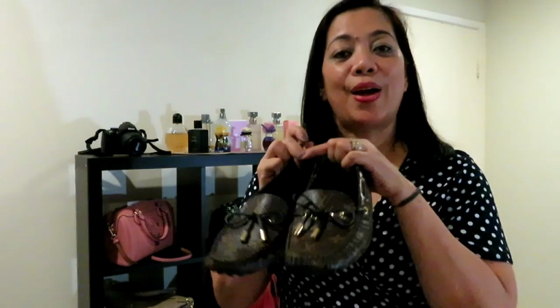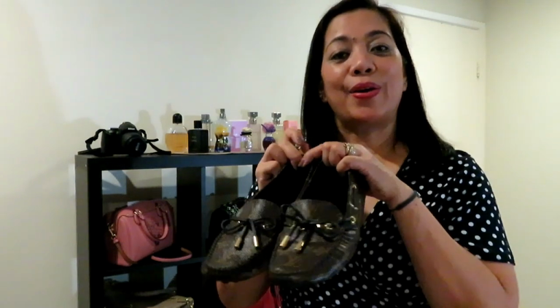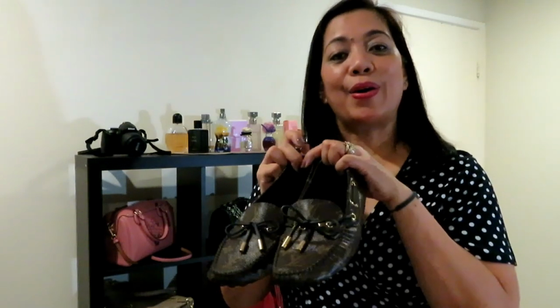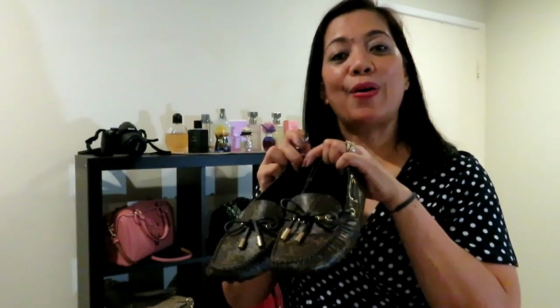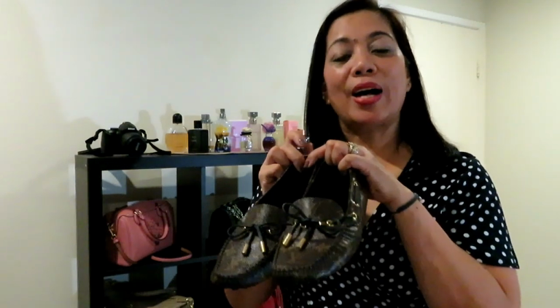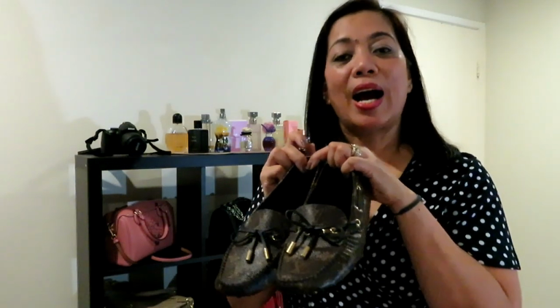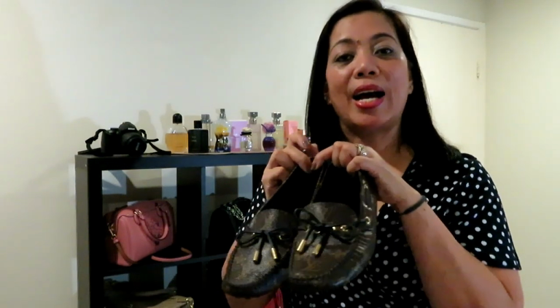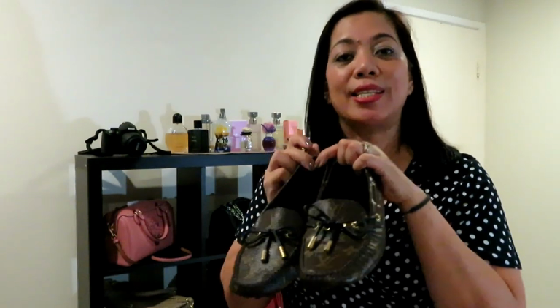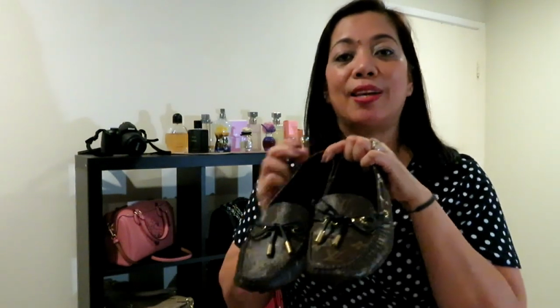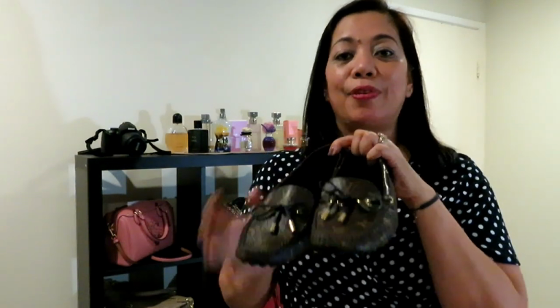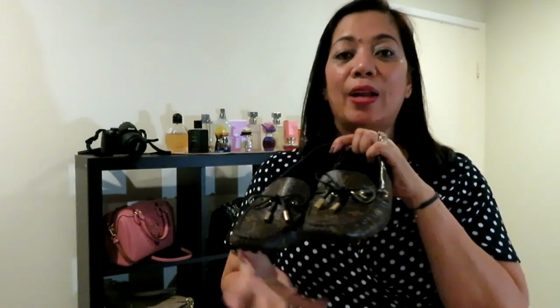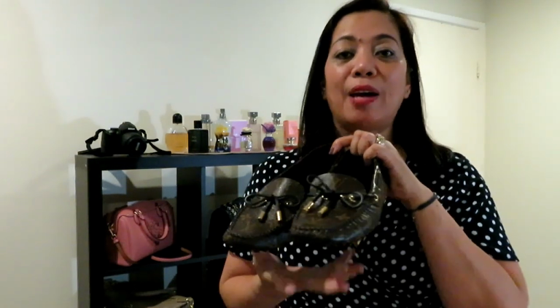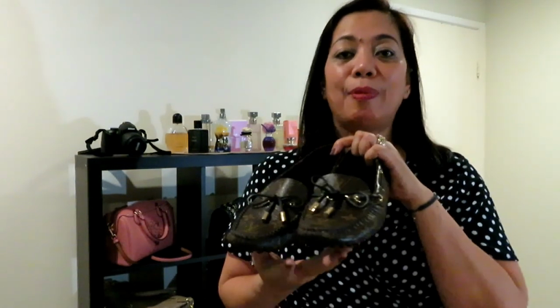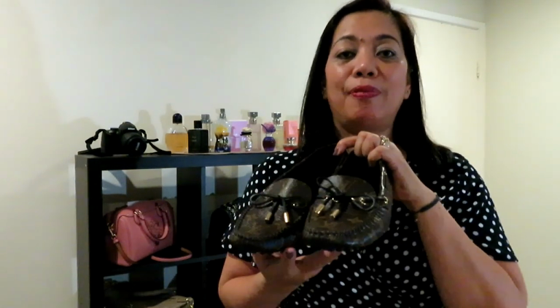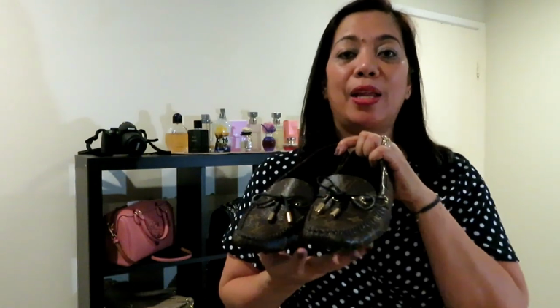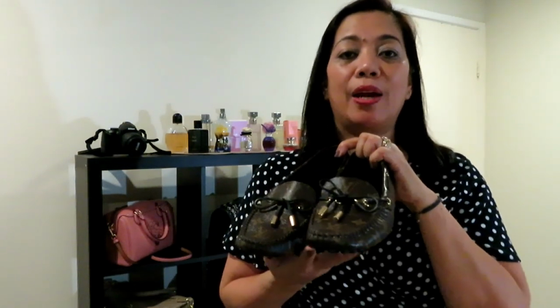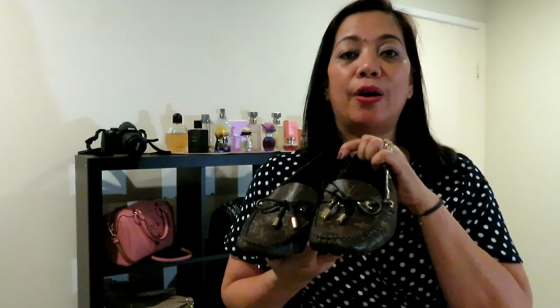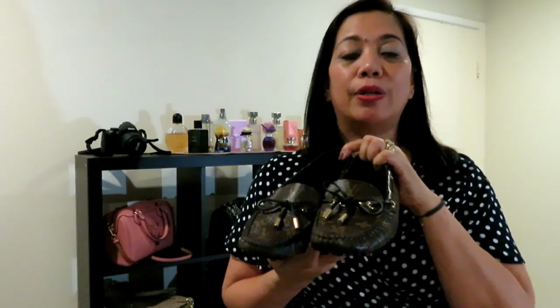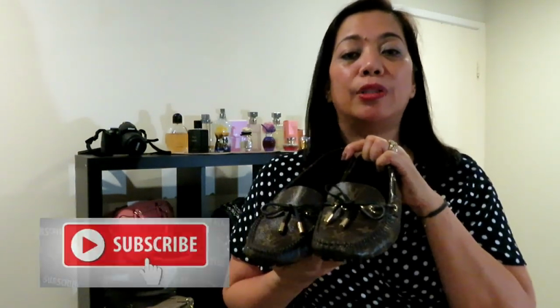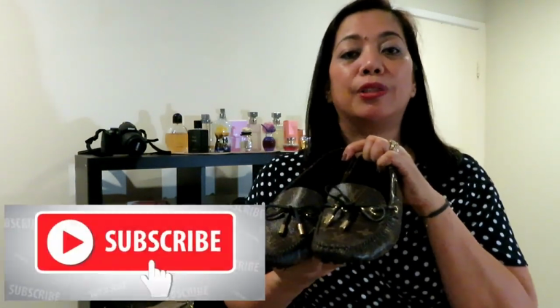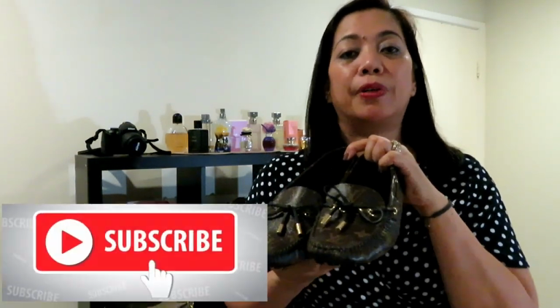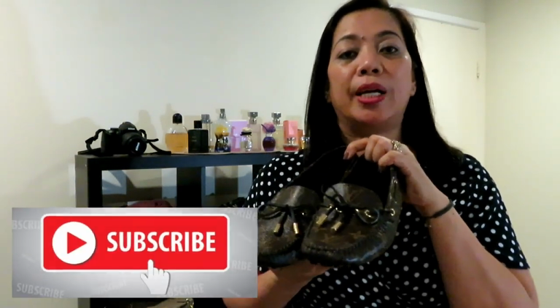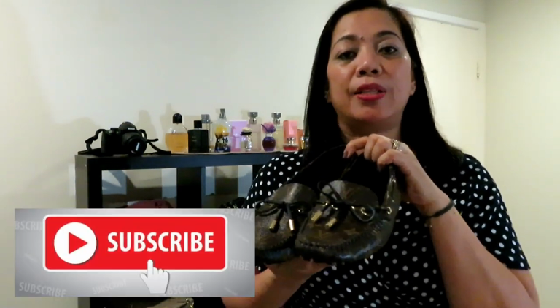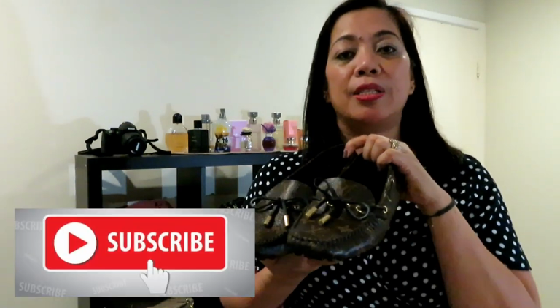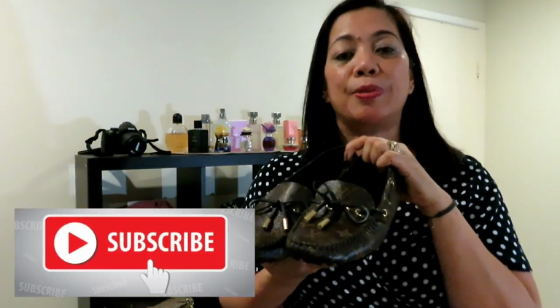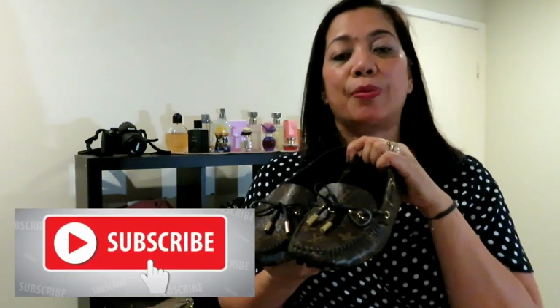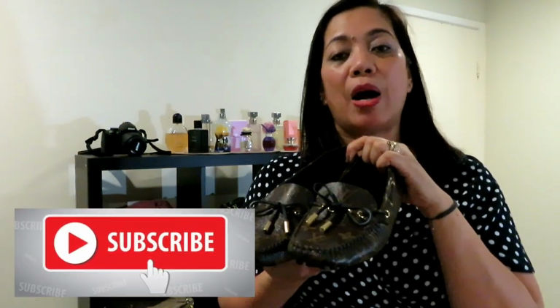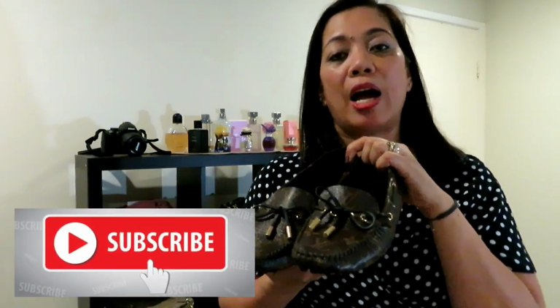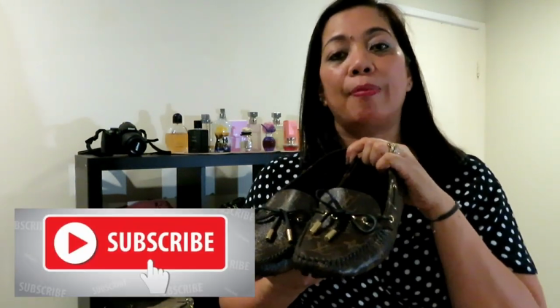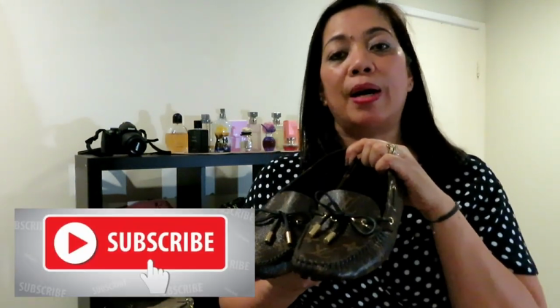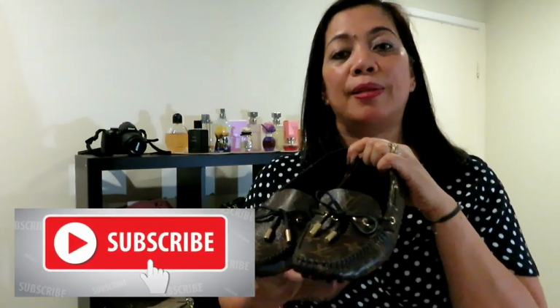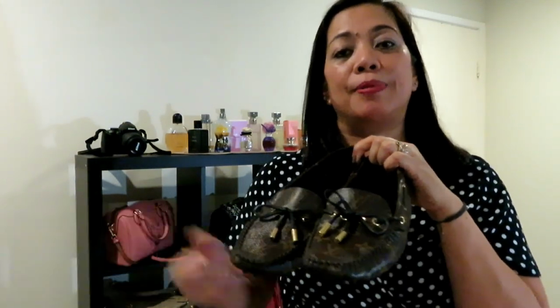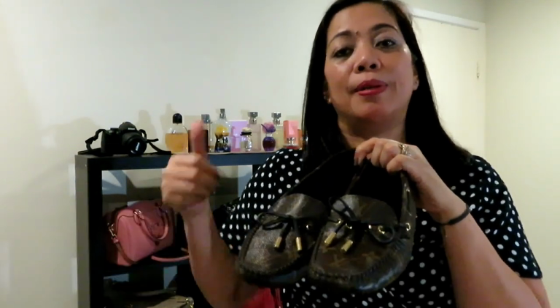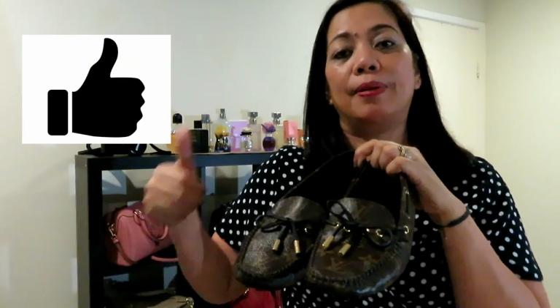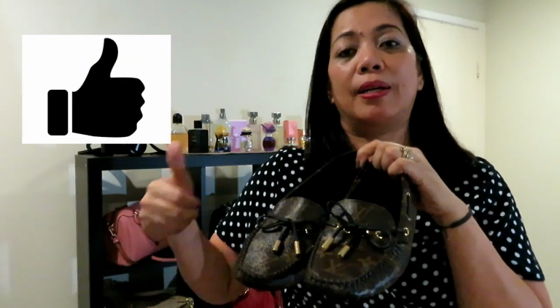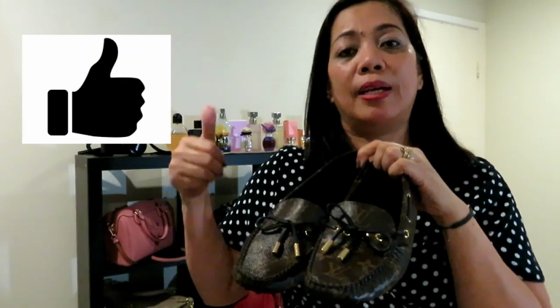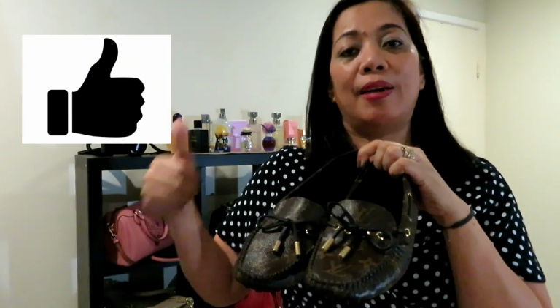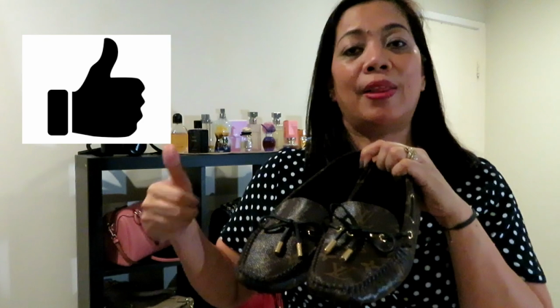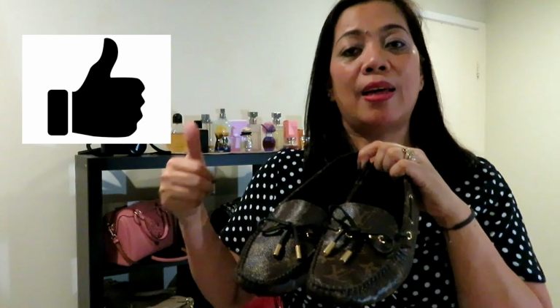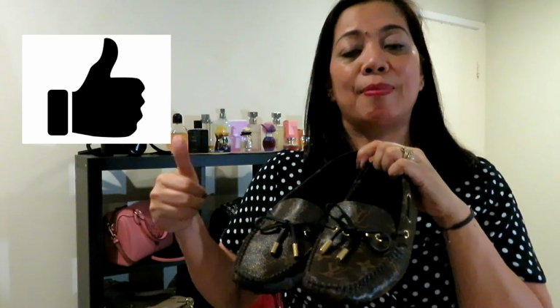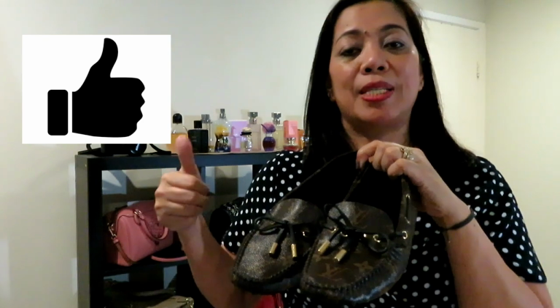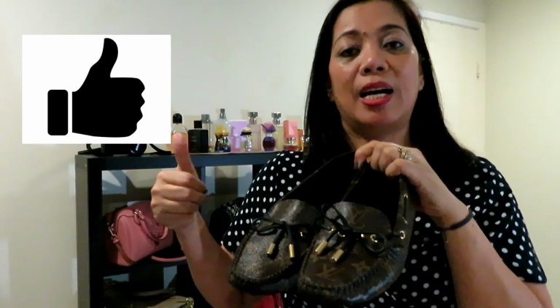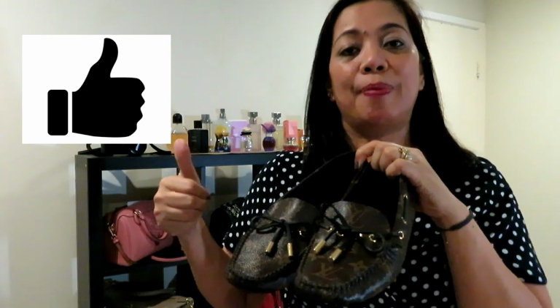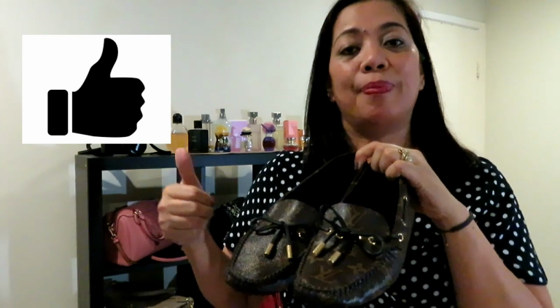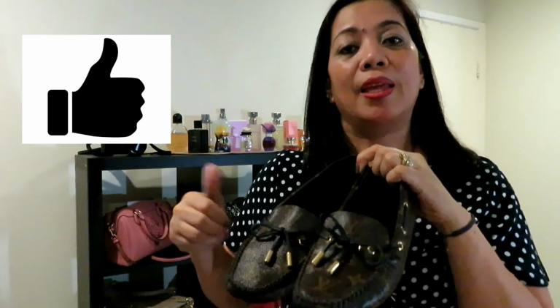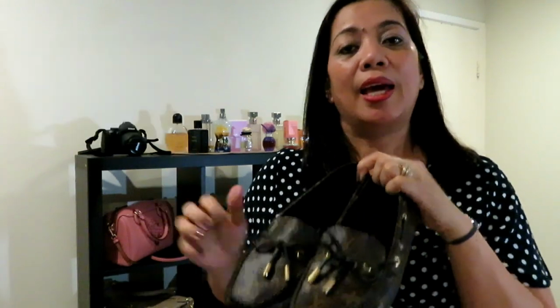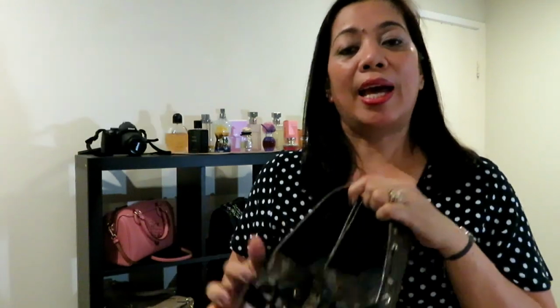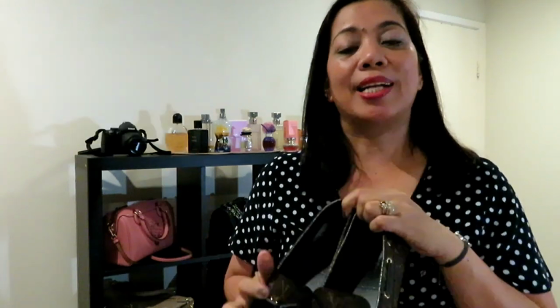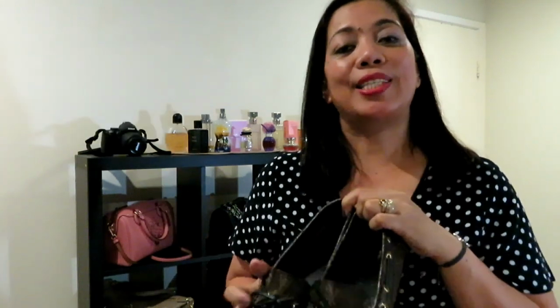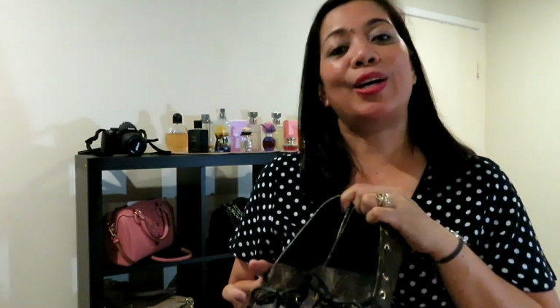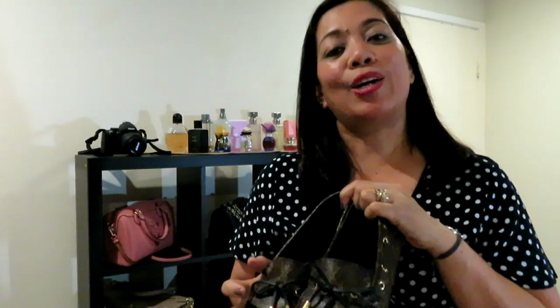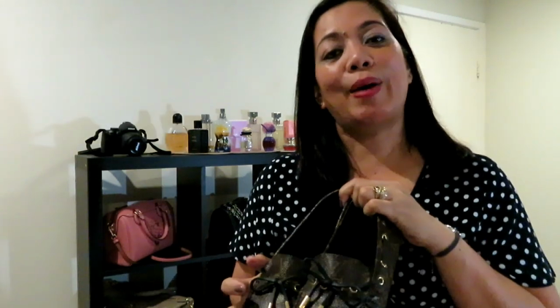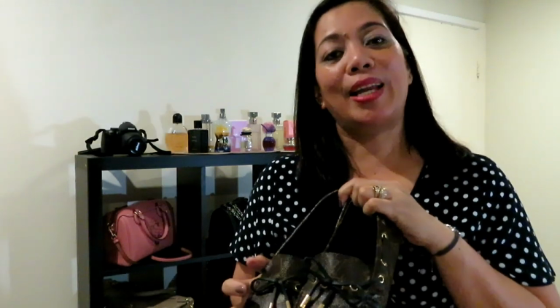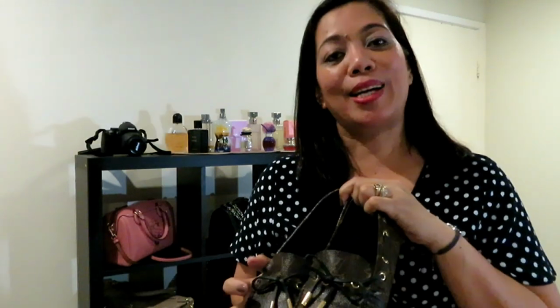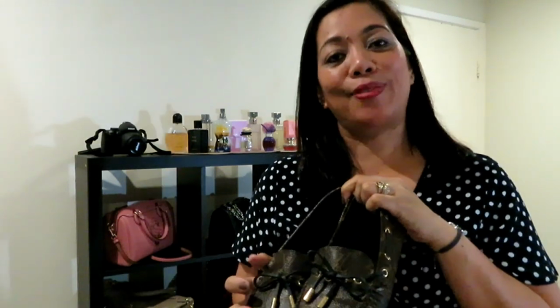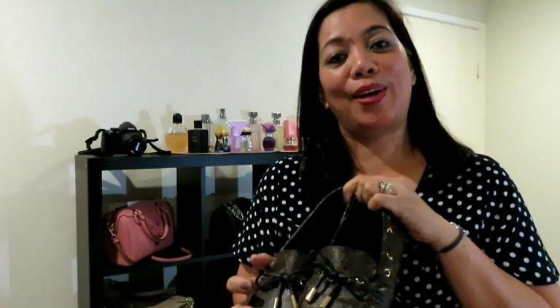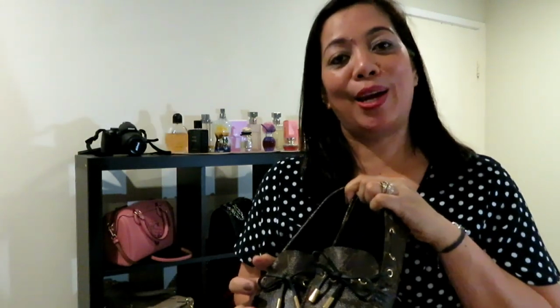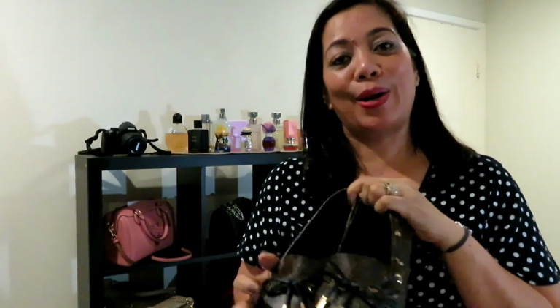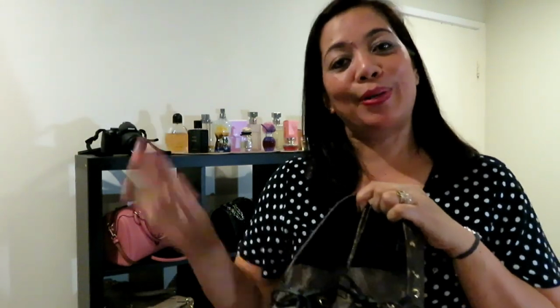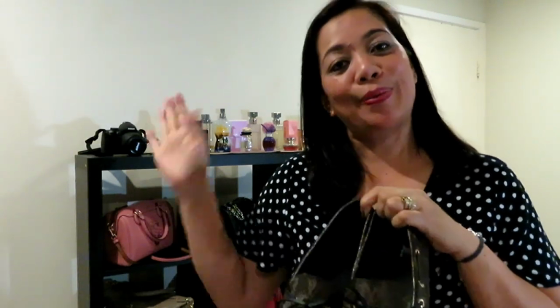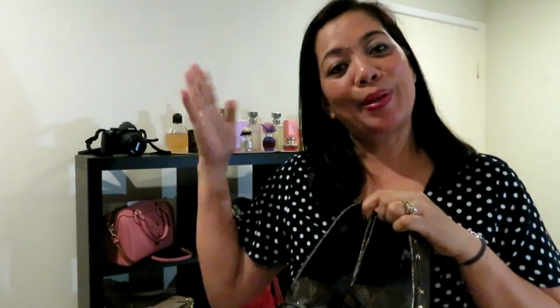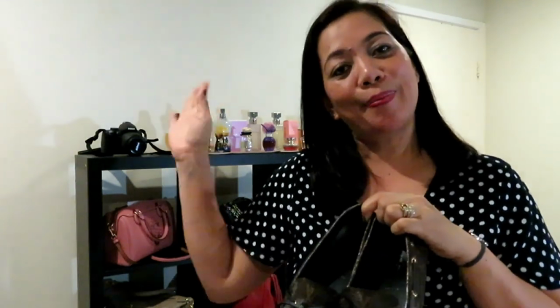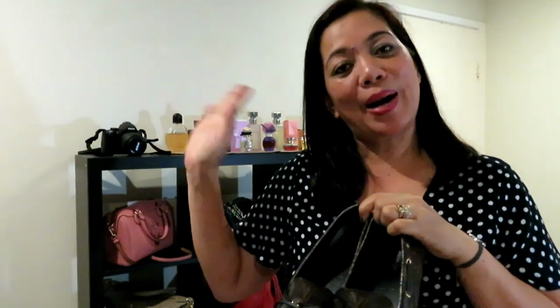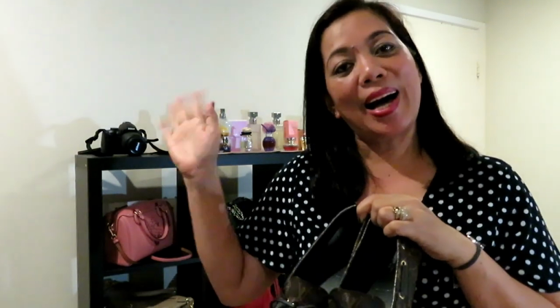There you go guys. If you like my video, don't forget to subscribe and give a thumbs up, and I'll see you on my next video. Bye!